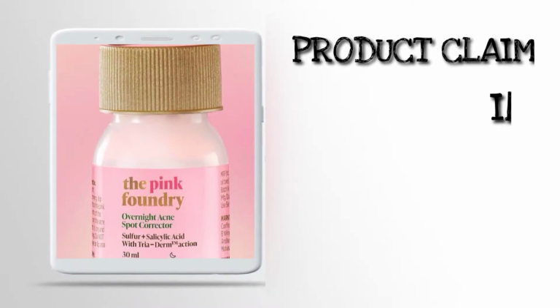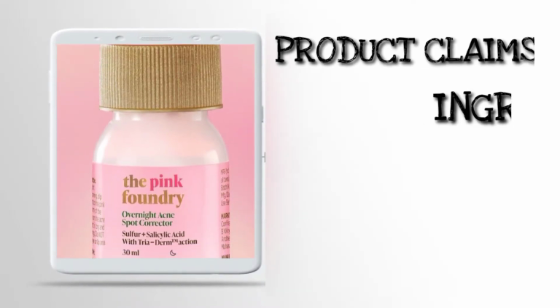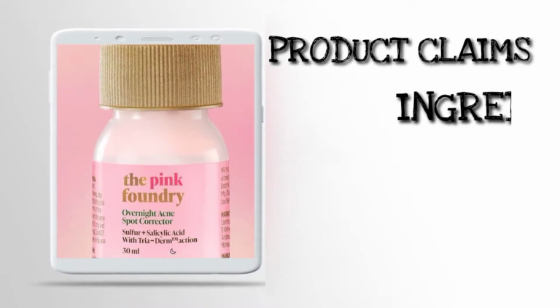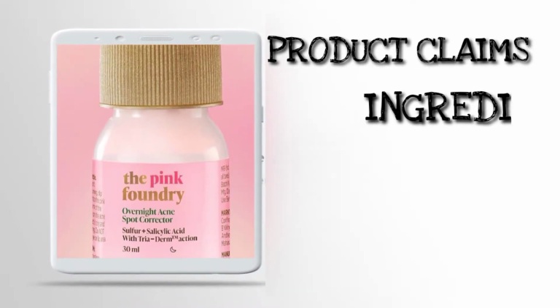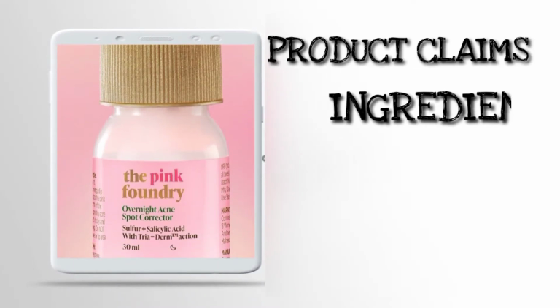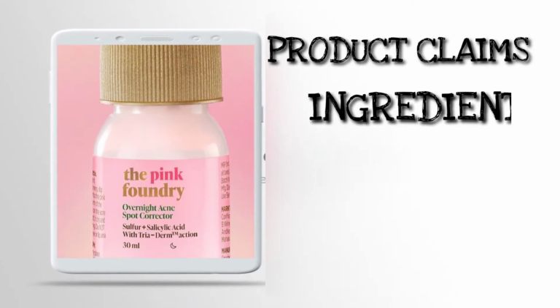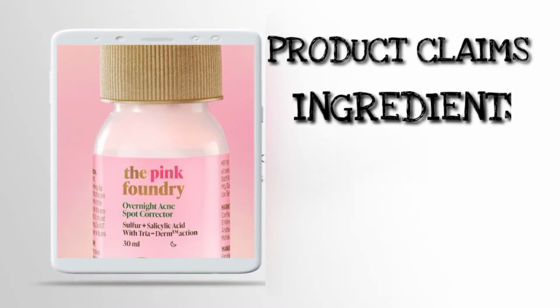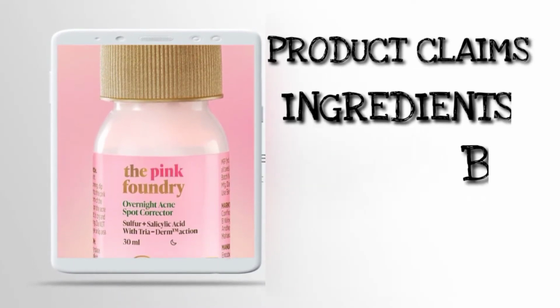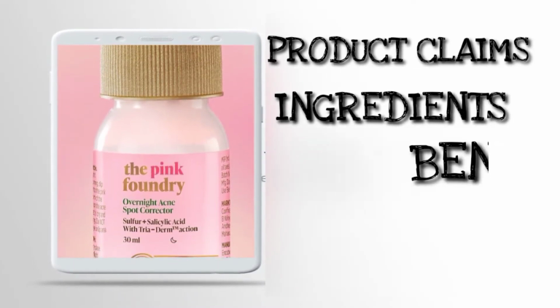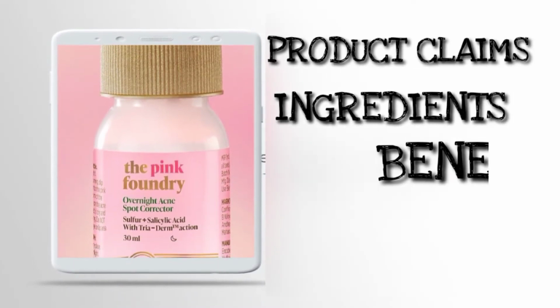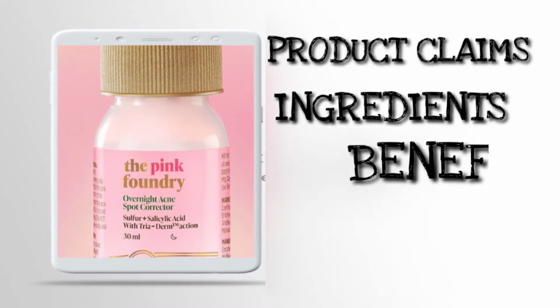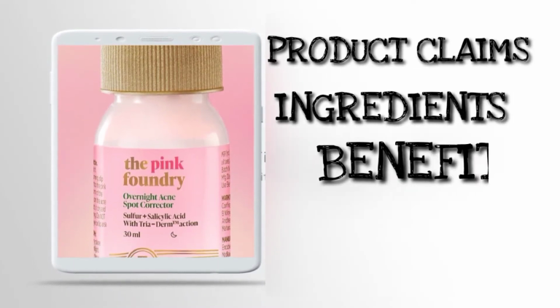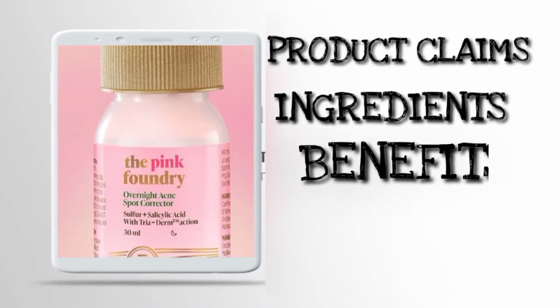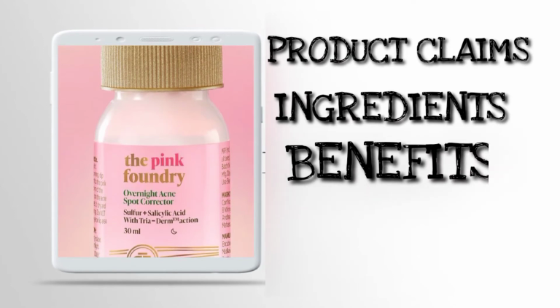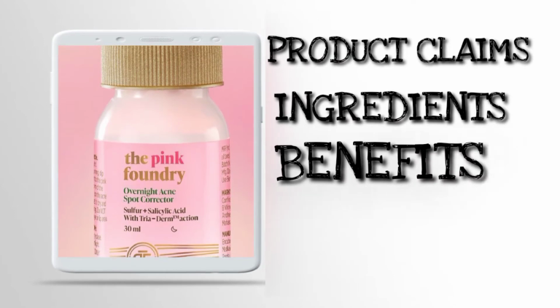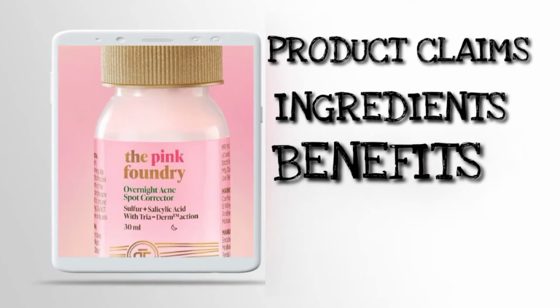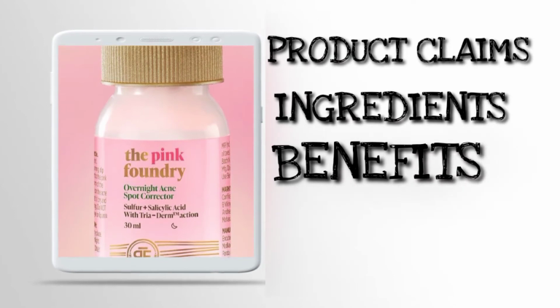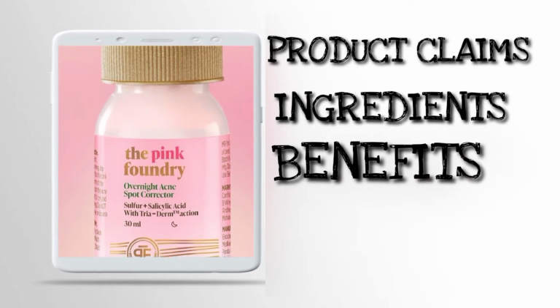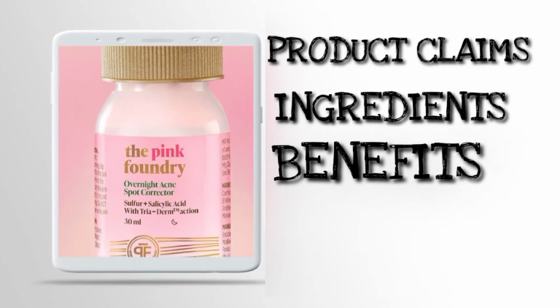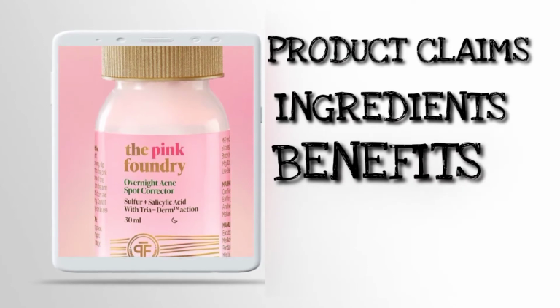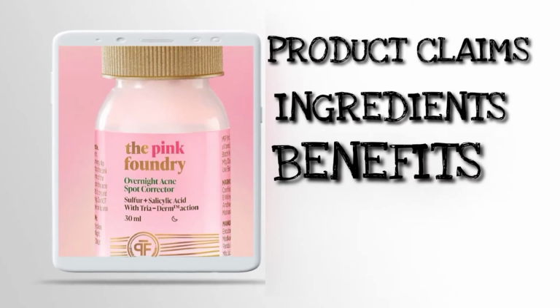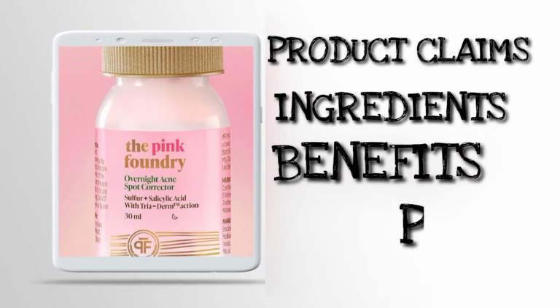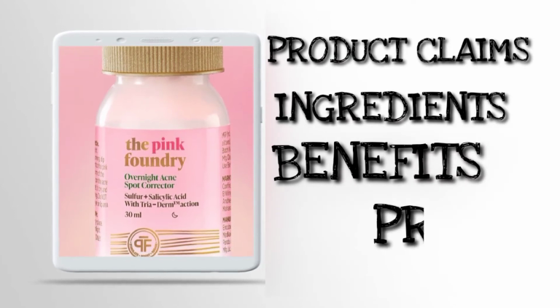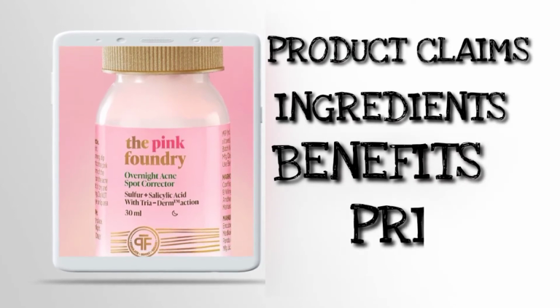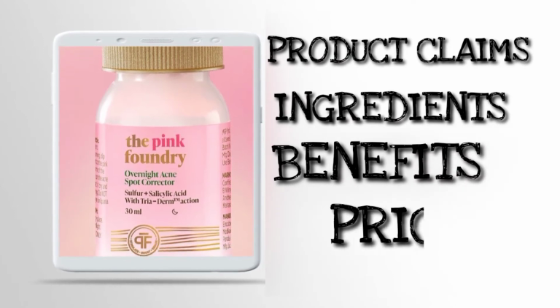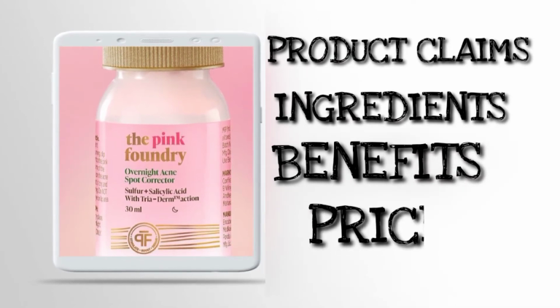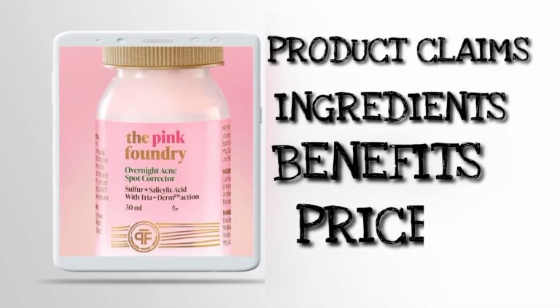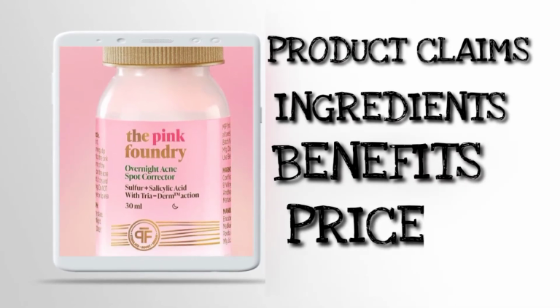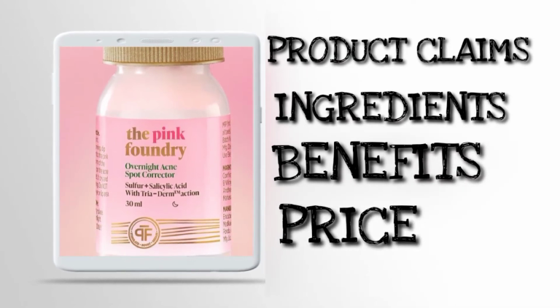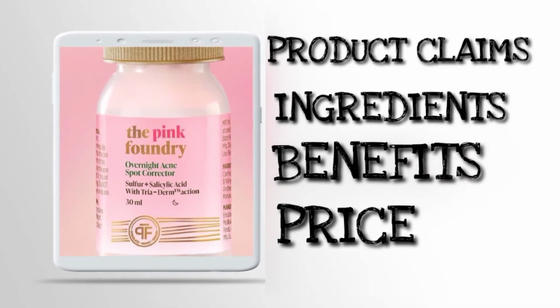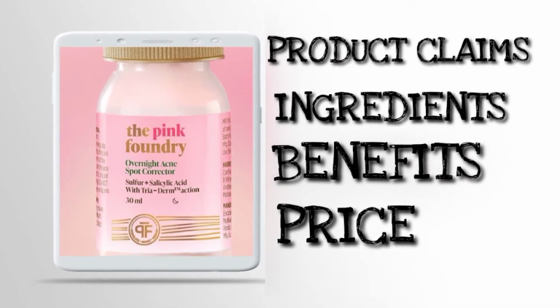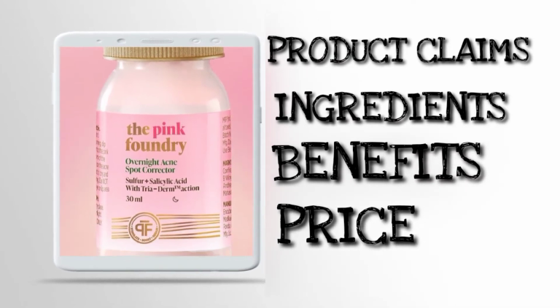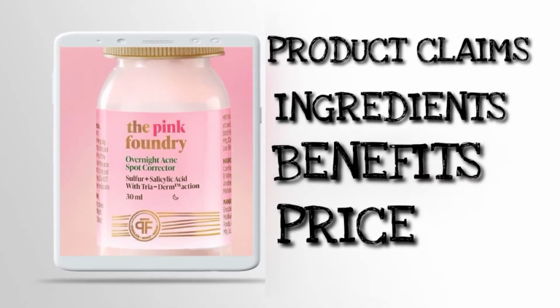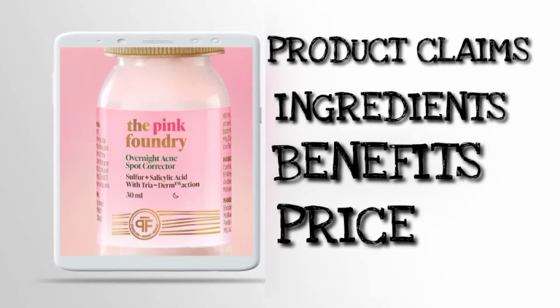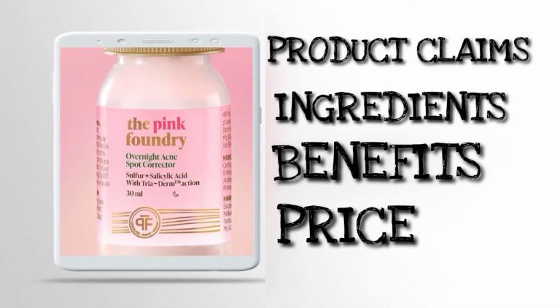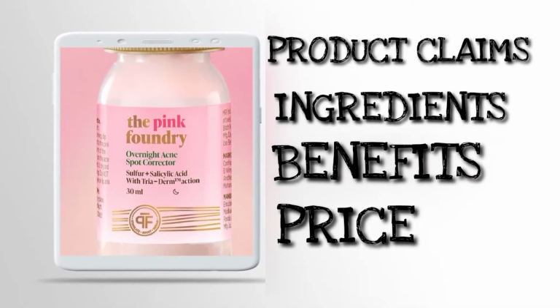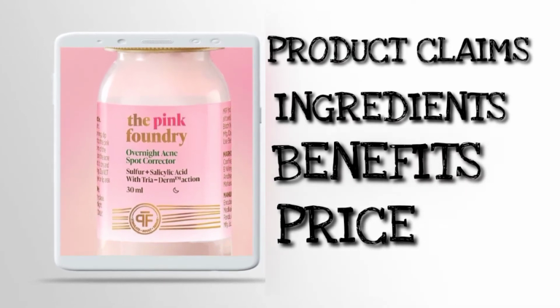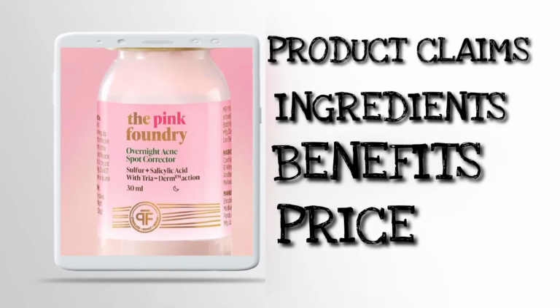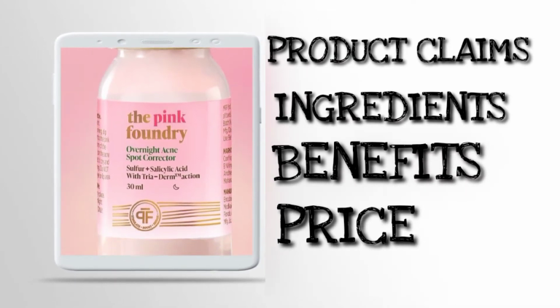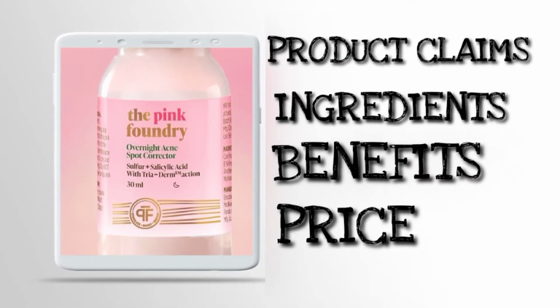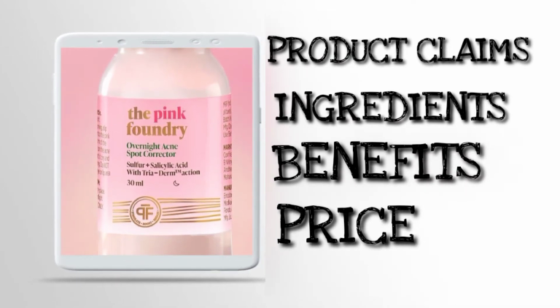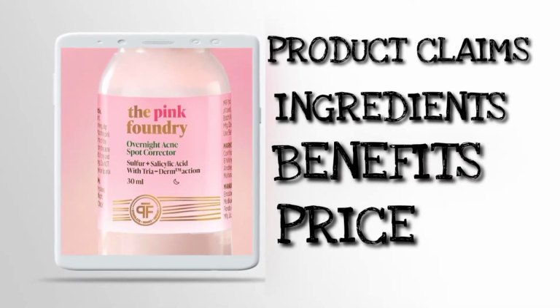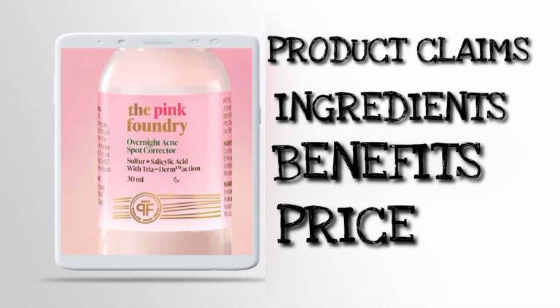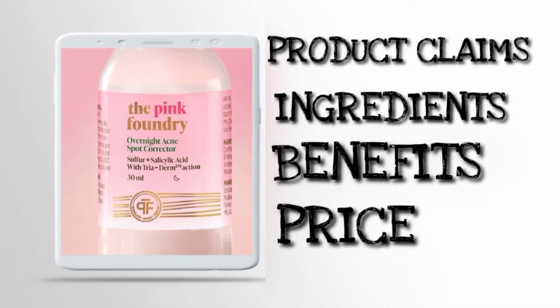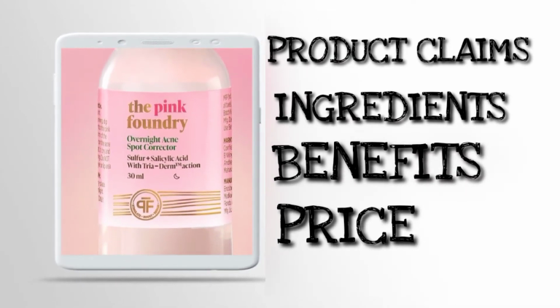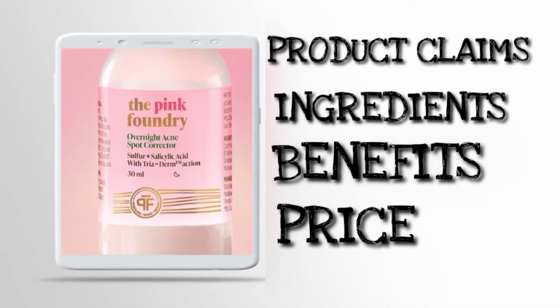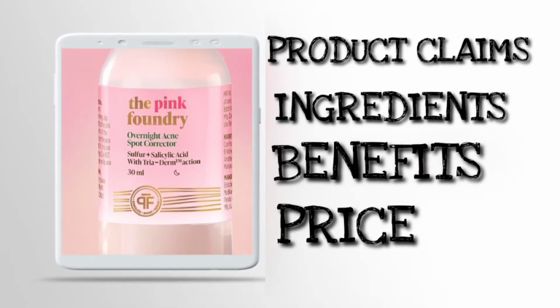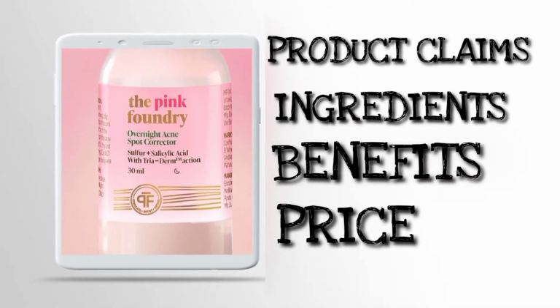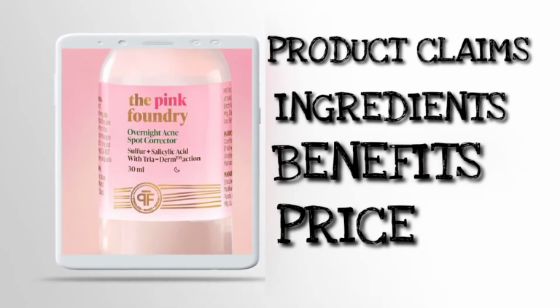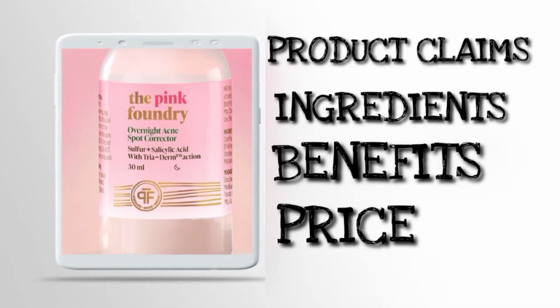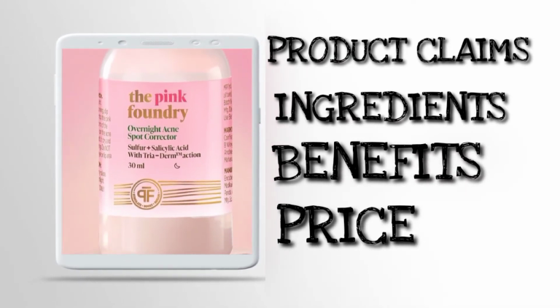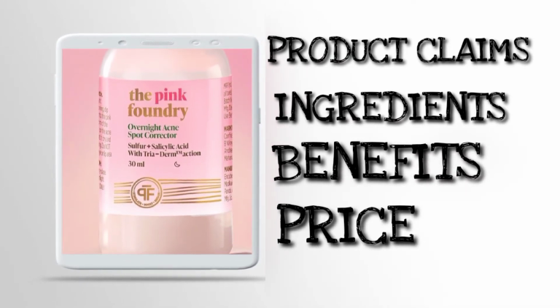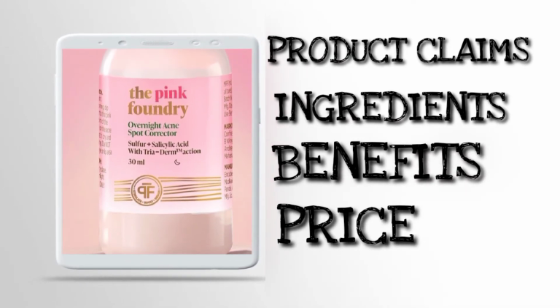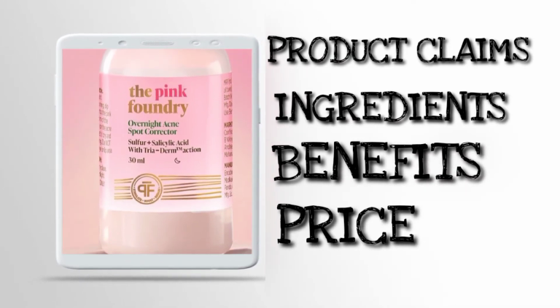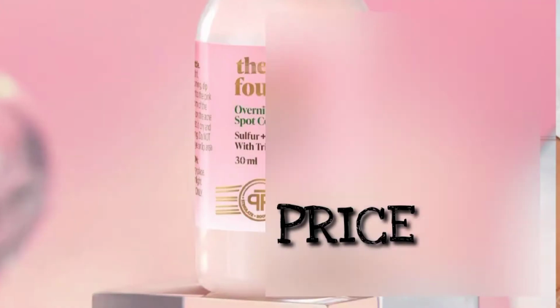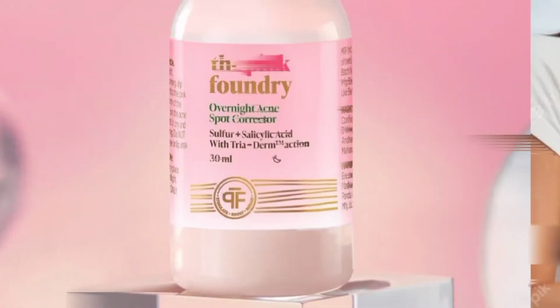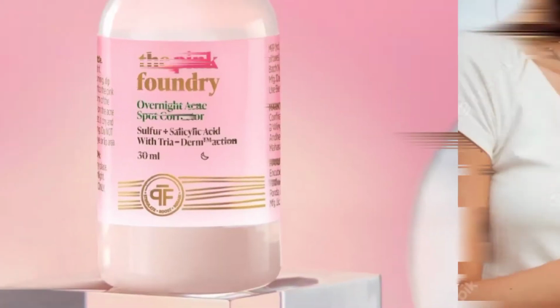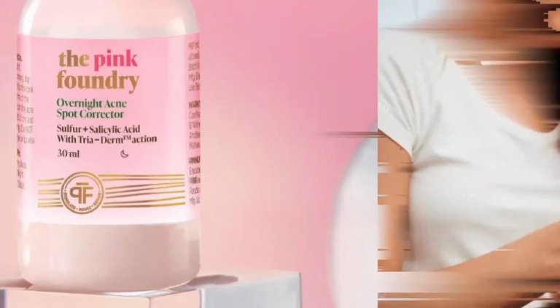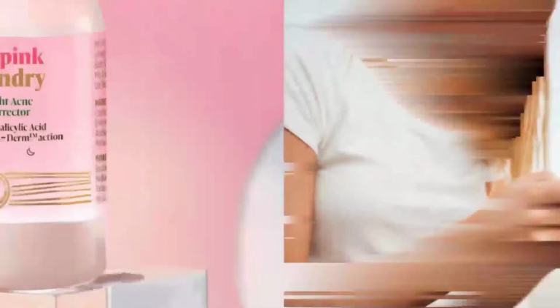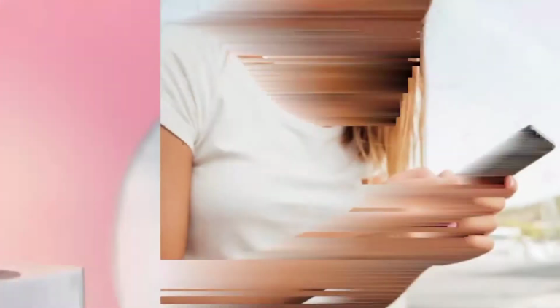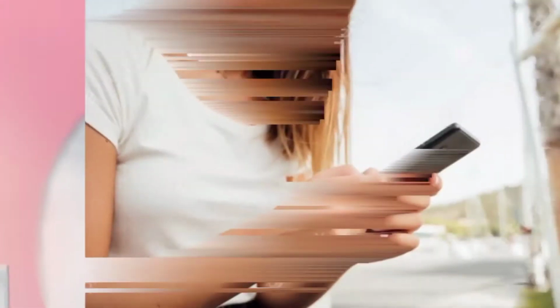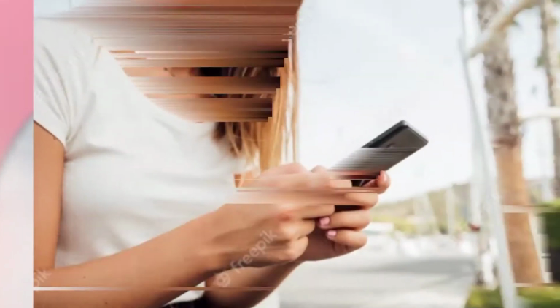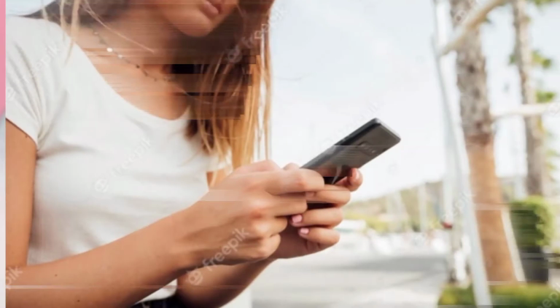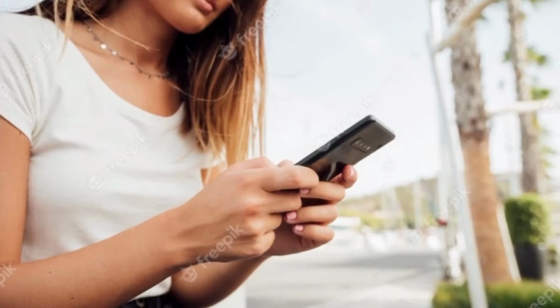In this video we'll cover the product claims, ingredients, and pricing. Please watch this video to find out more.